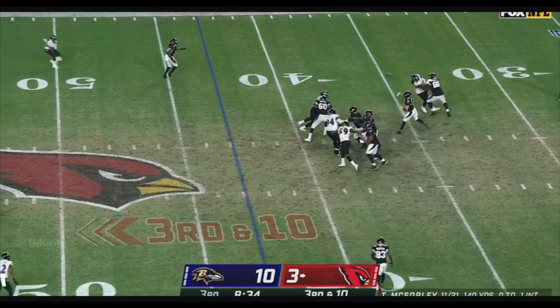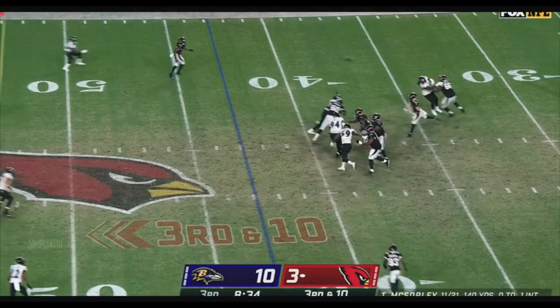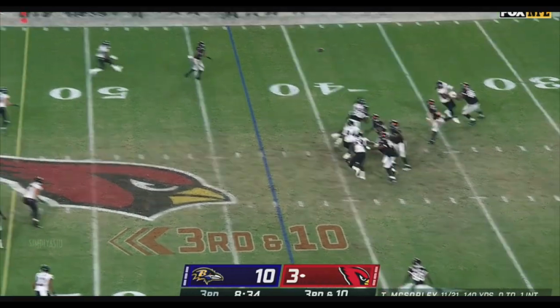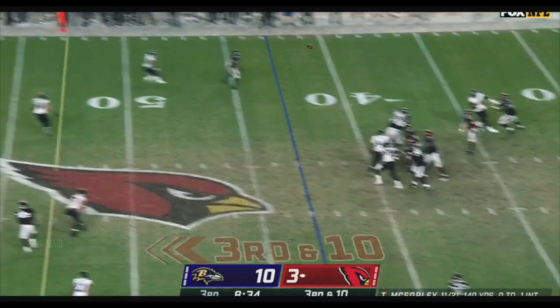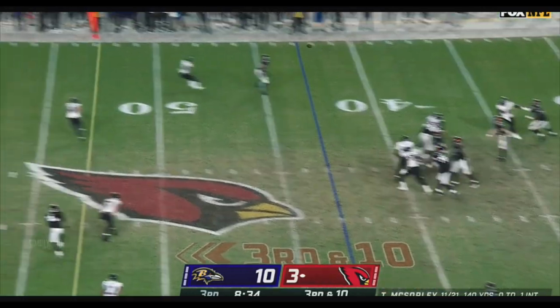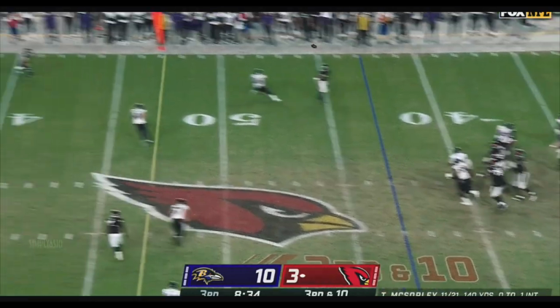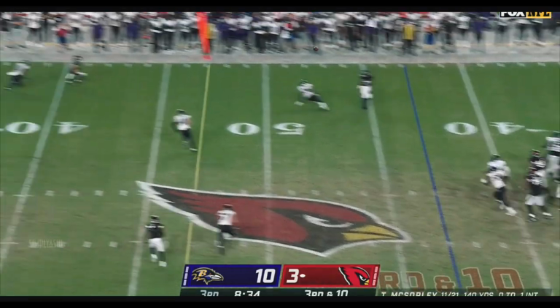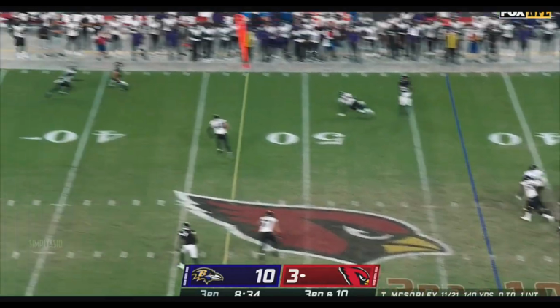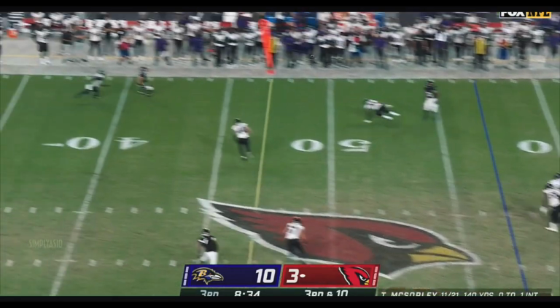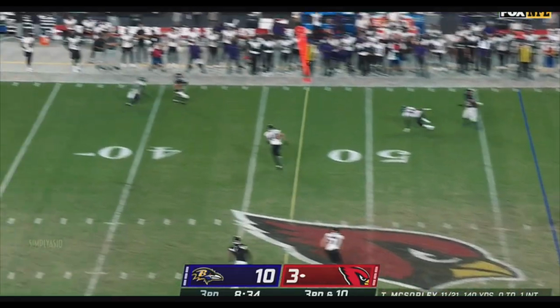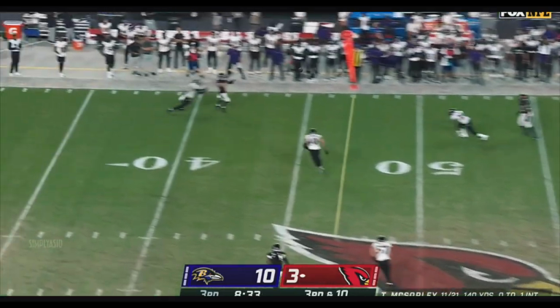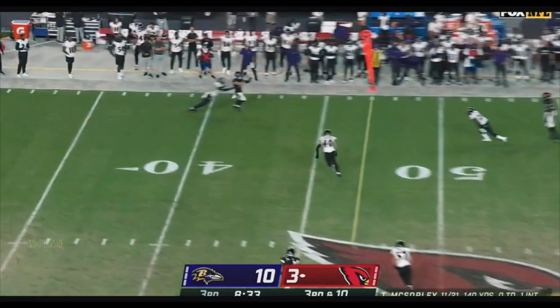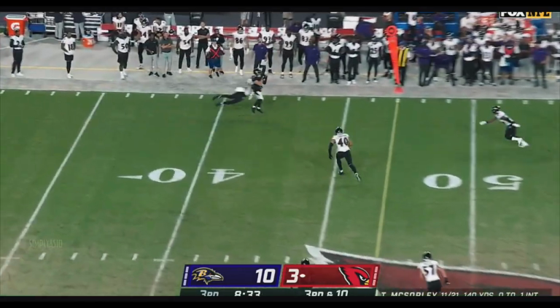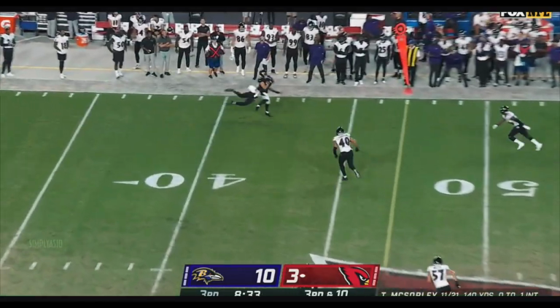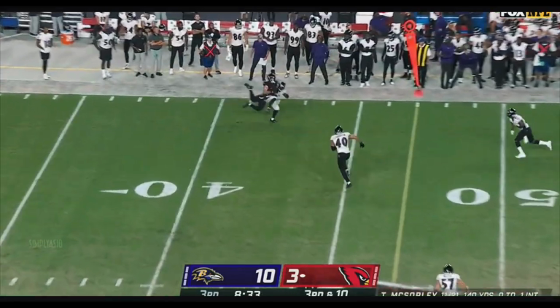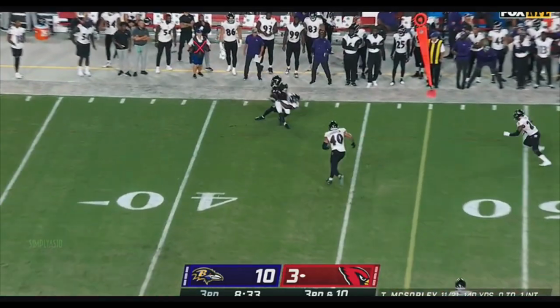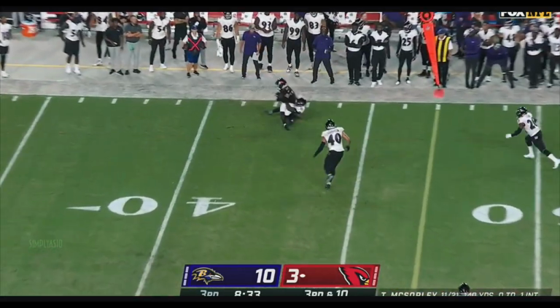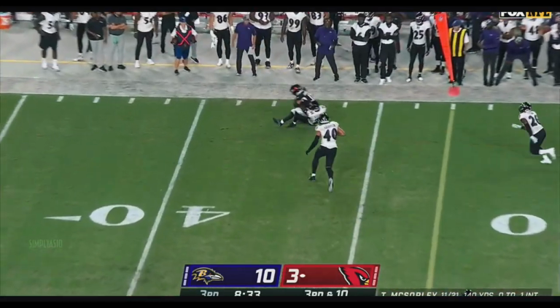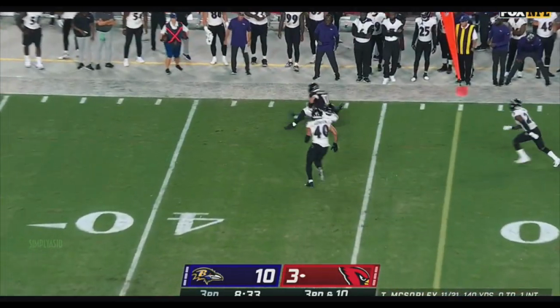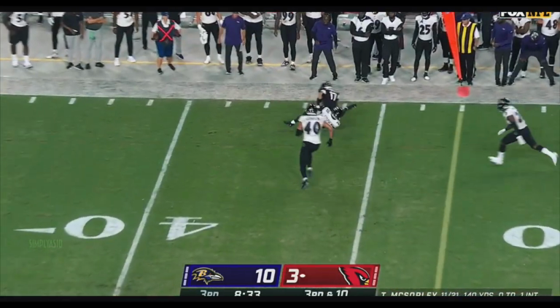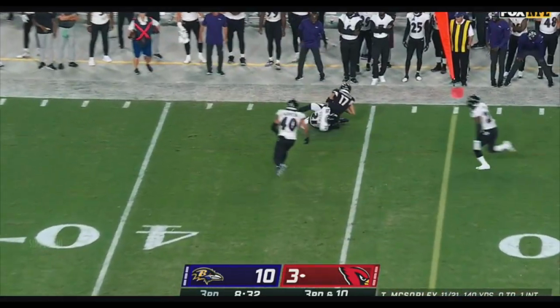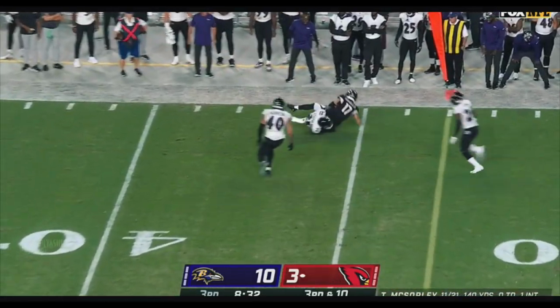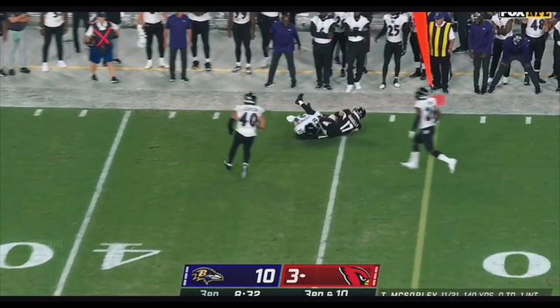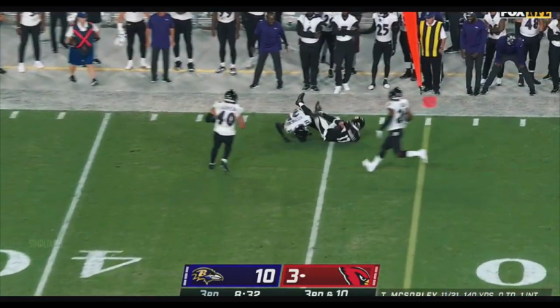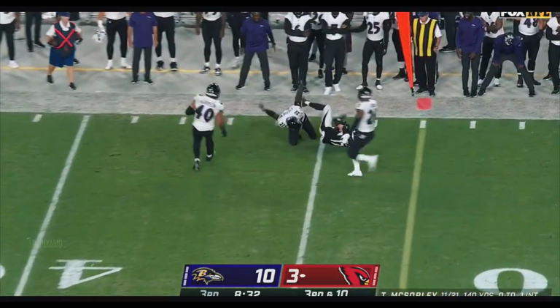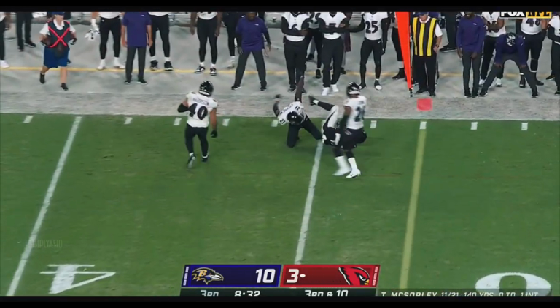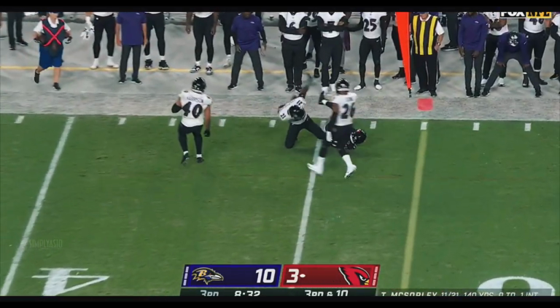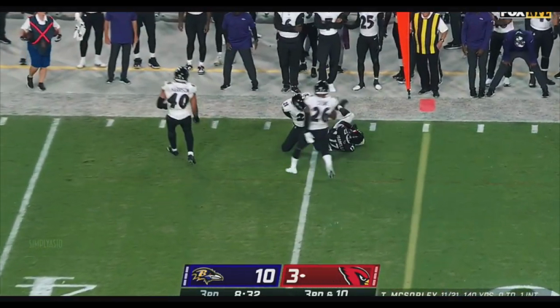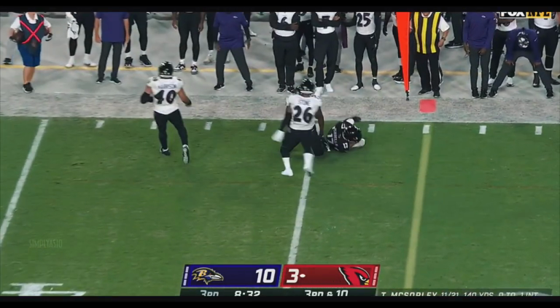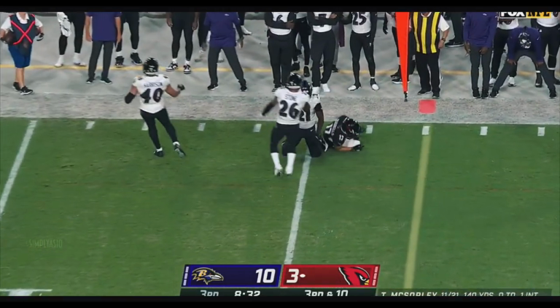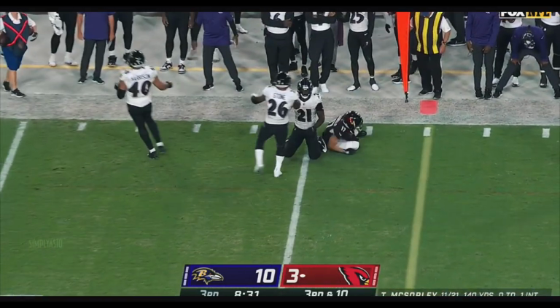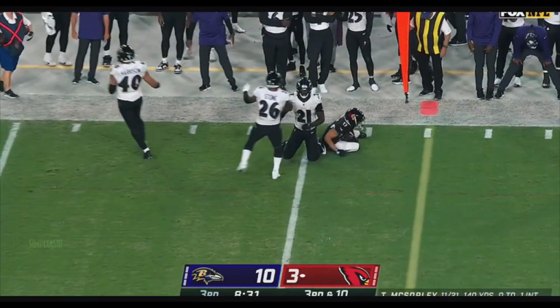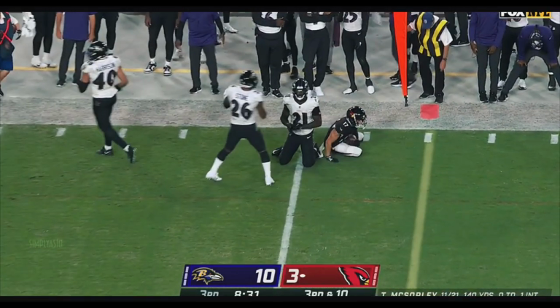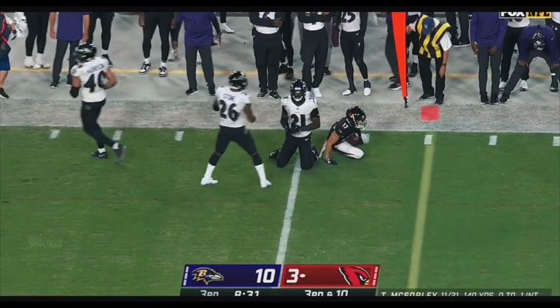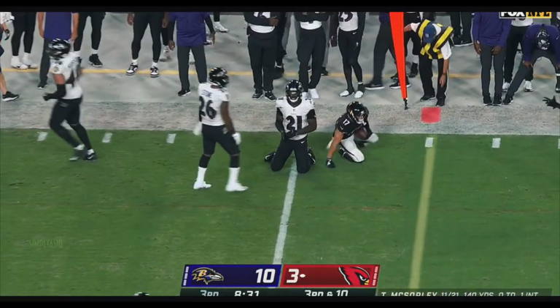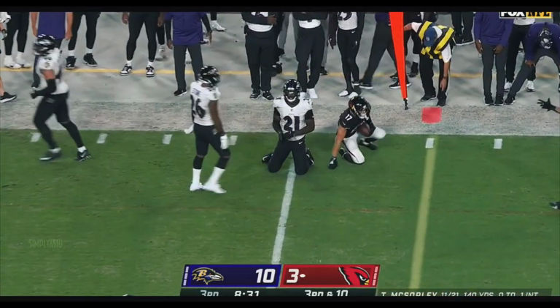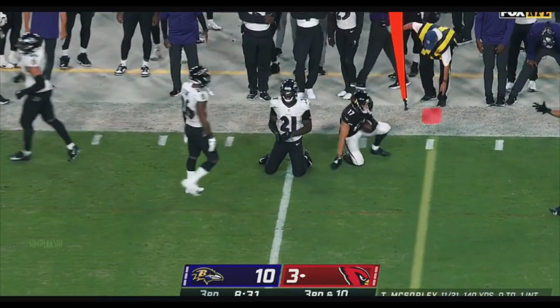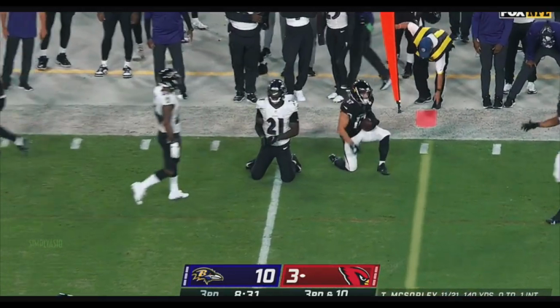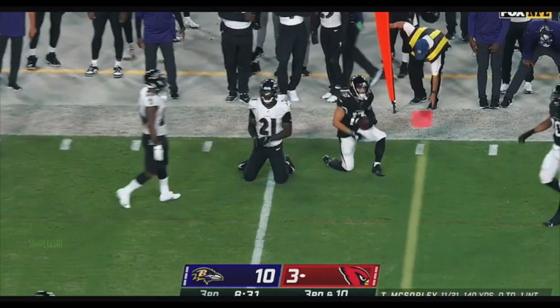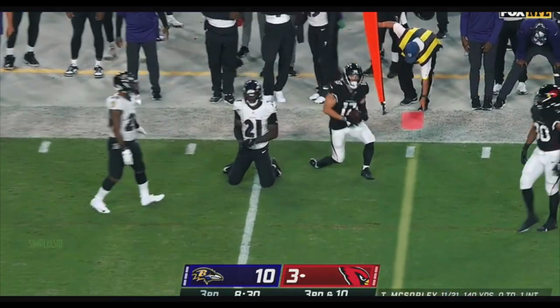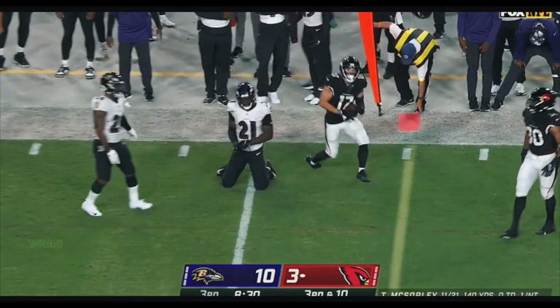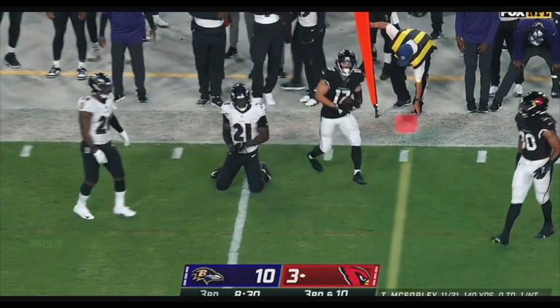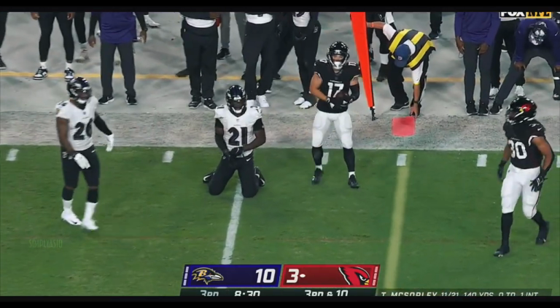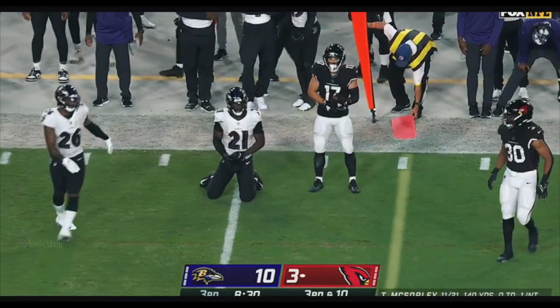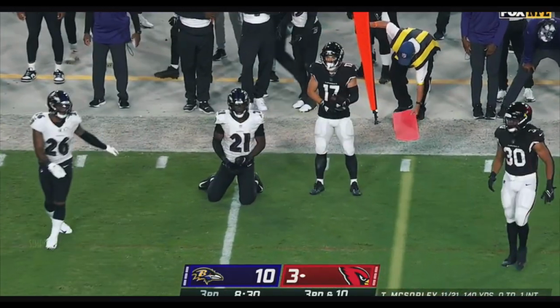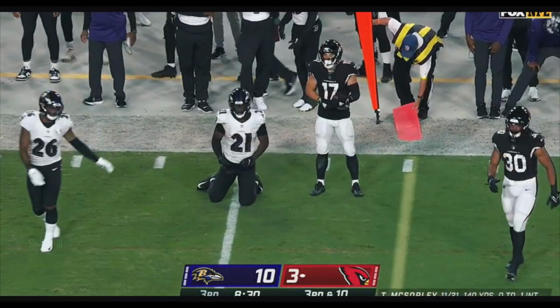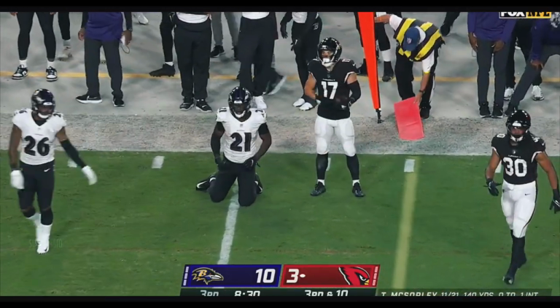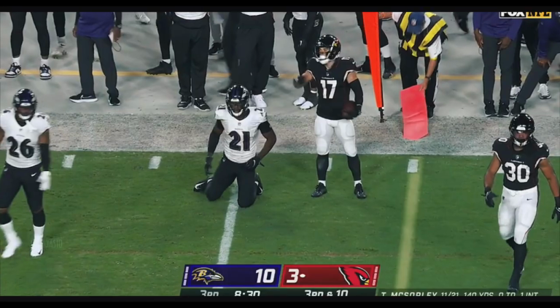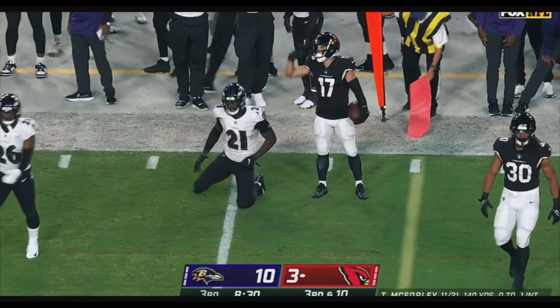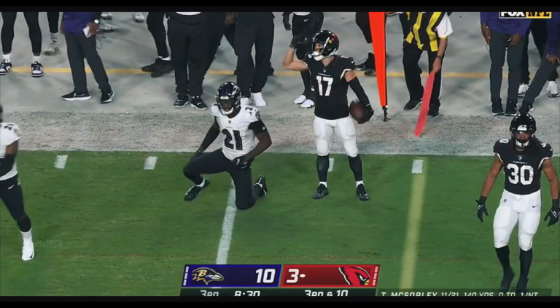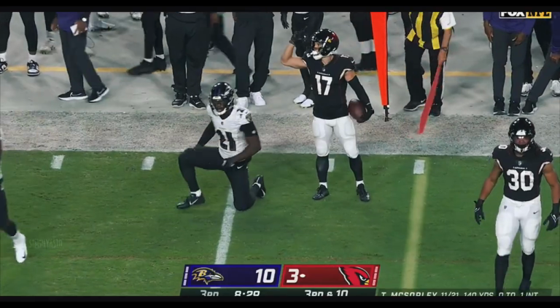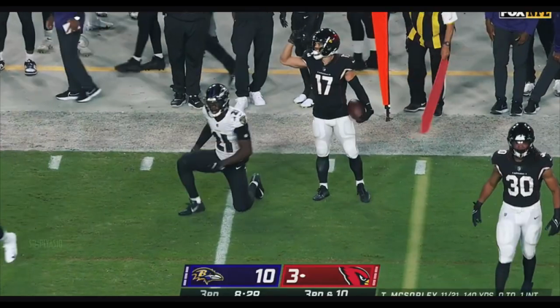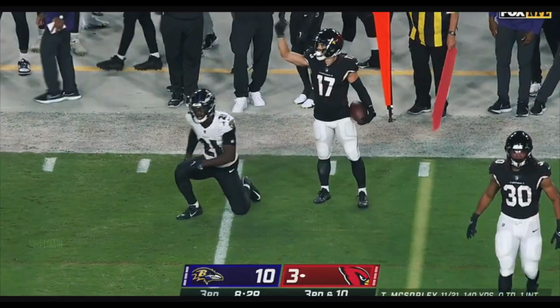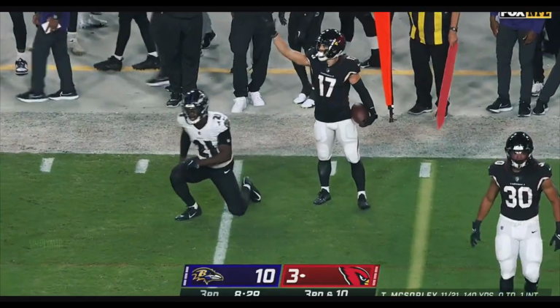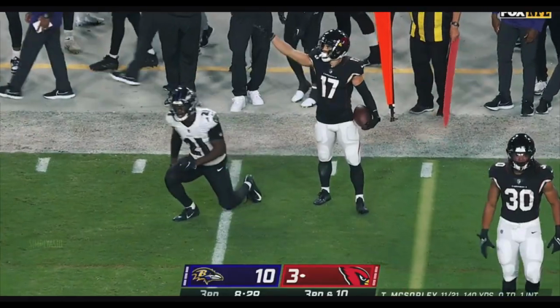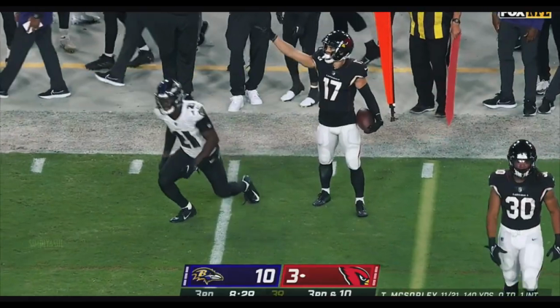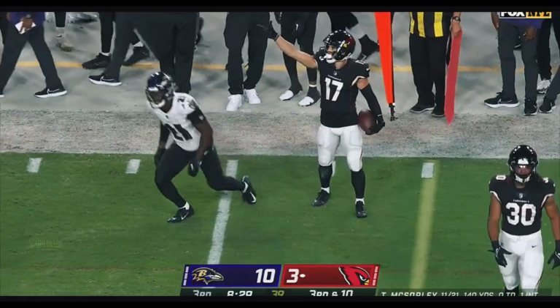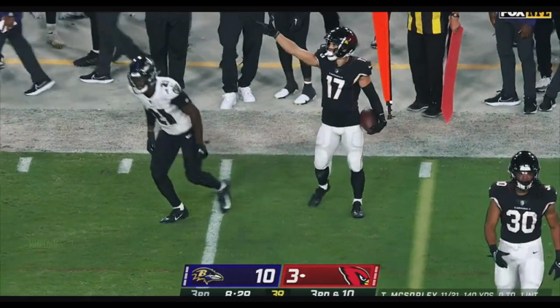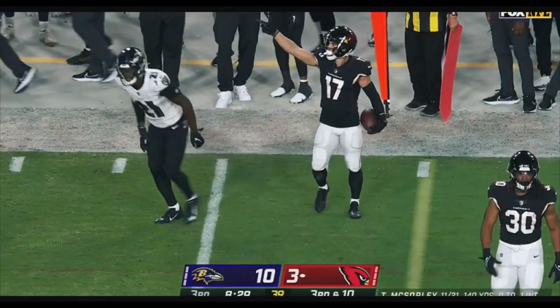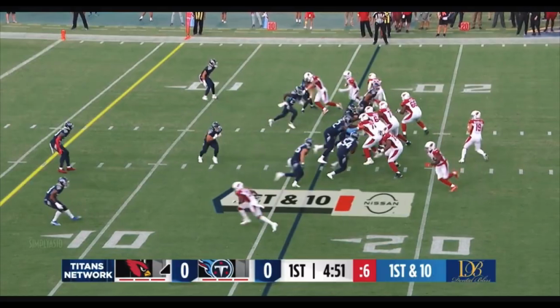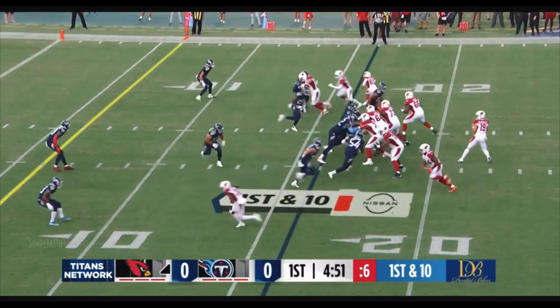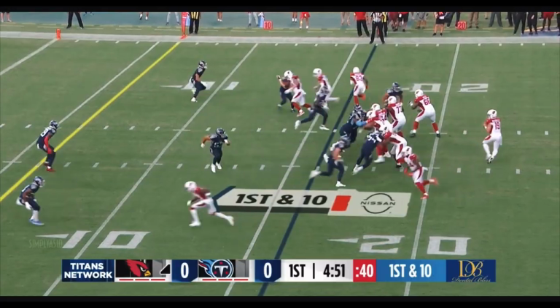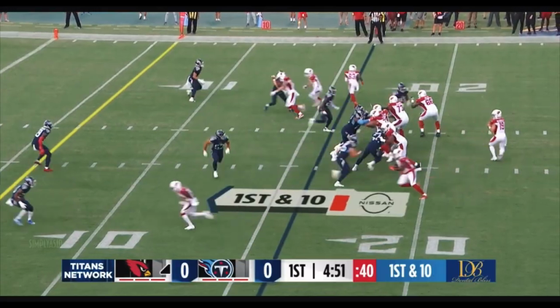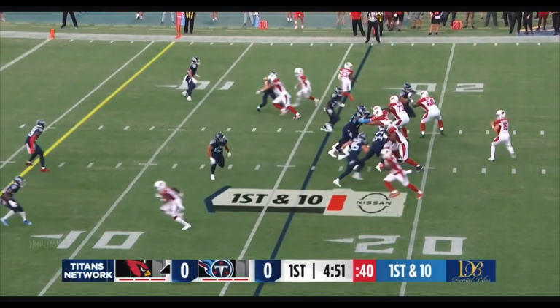McSorley pumps, throws — caught. Good throw. Isabella again, the target. And it's a first down.